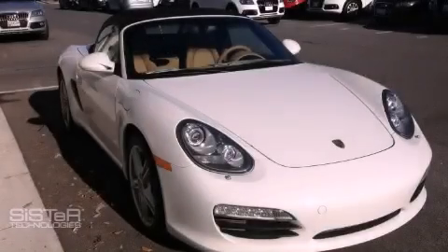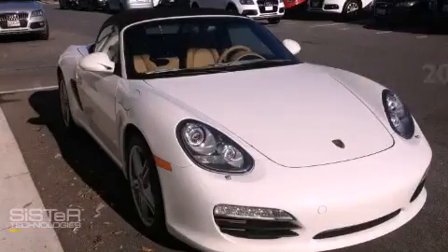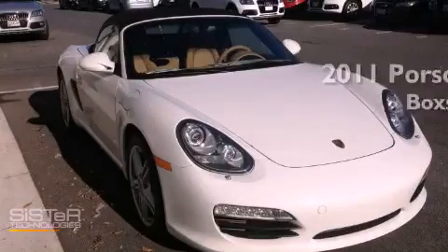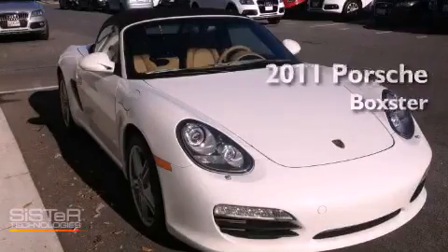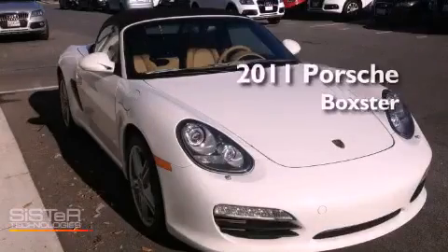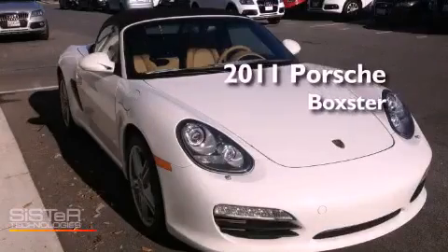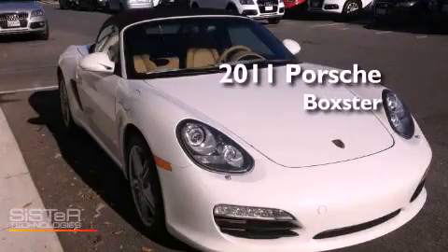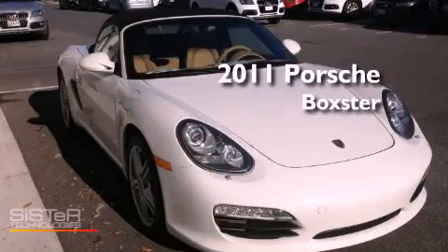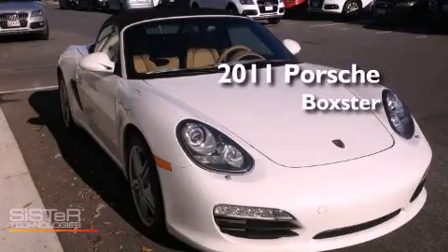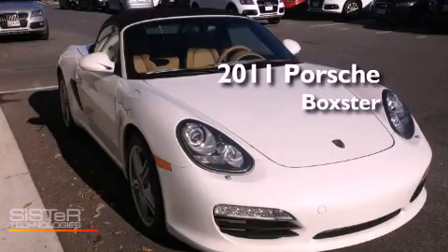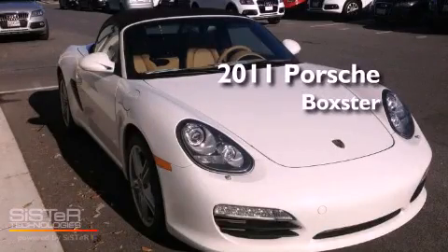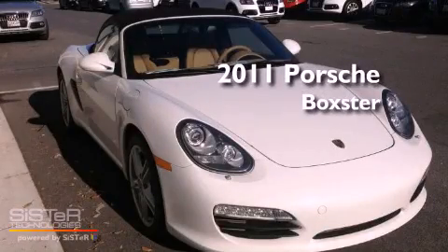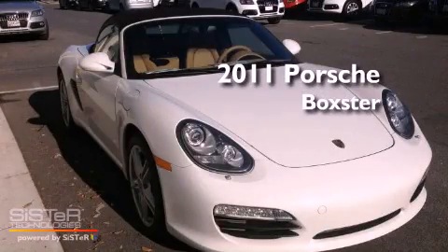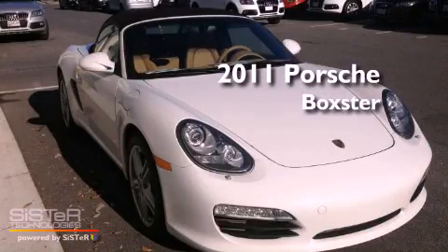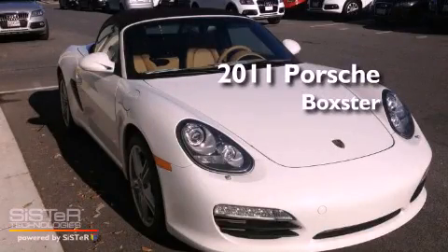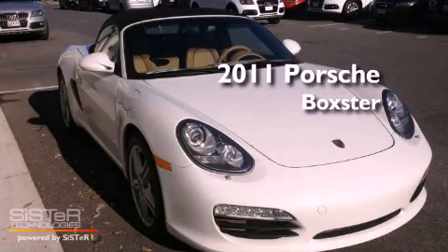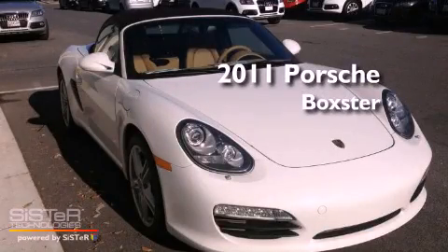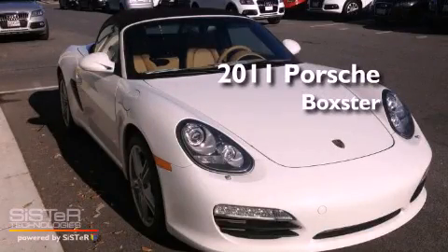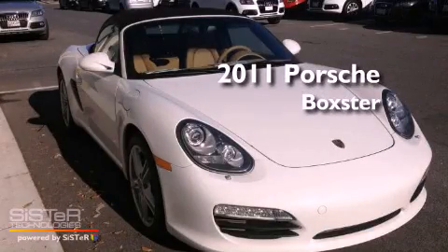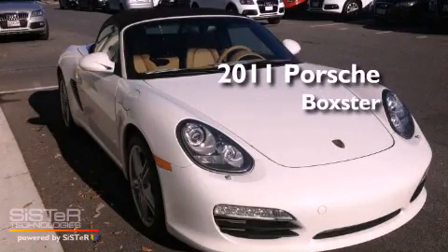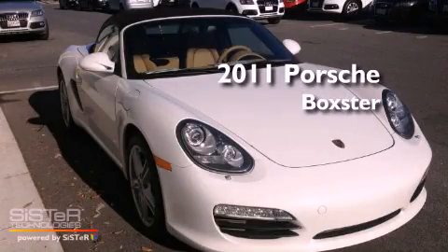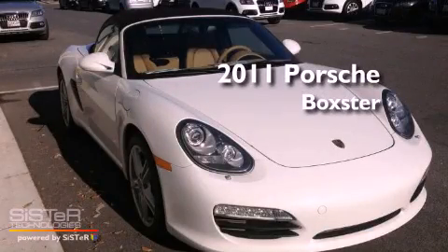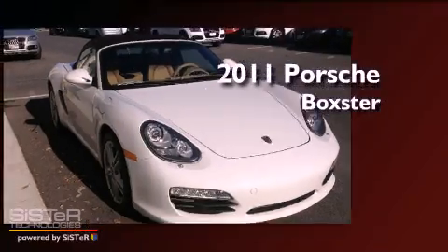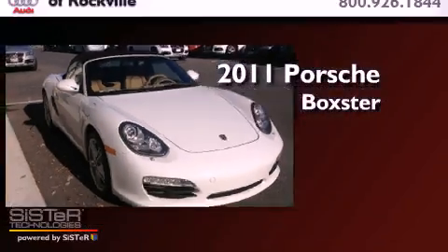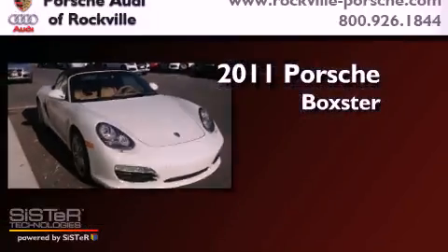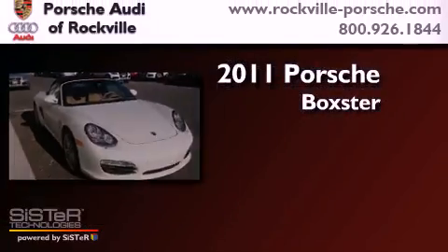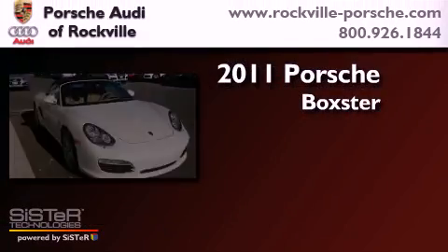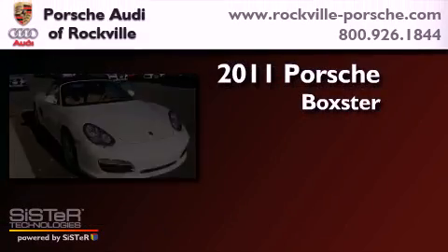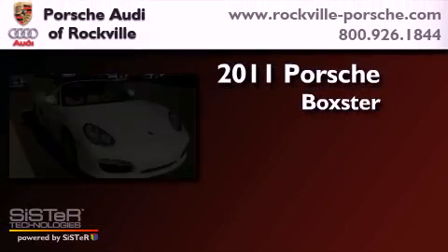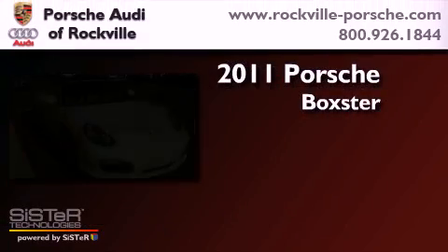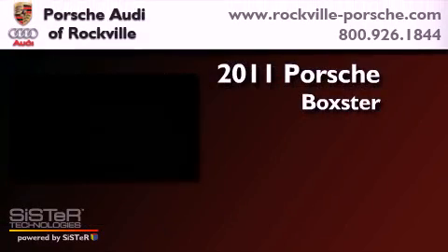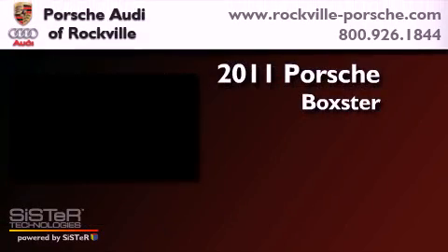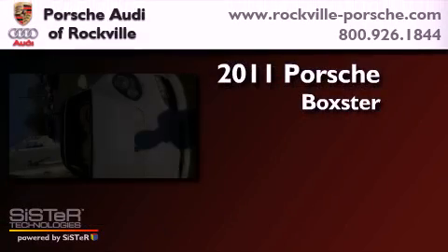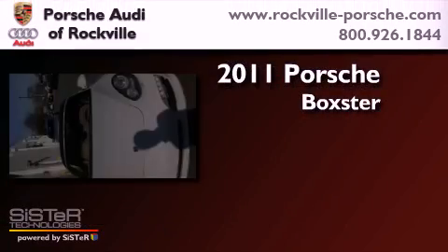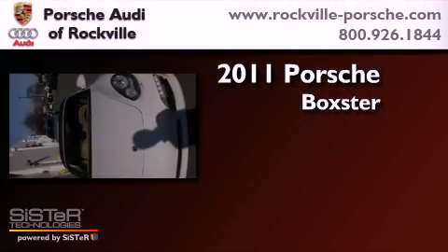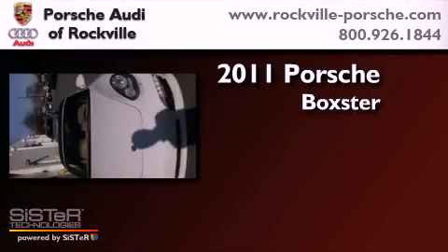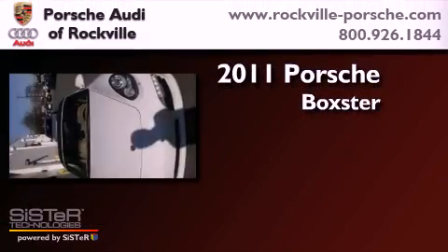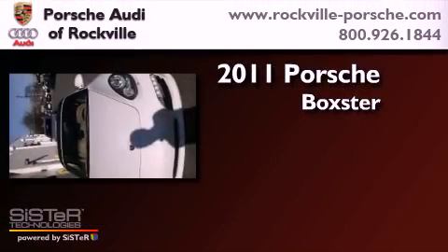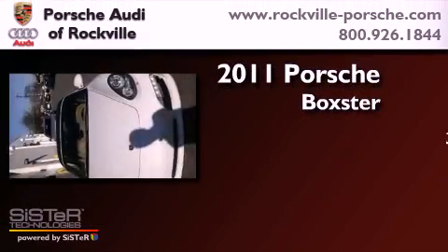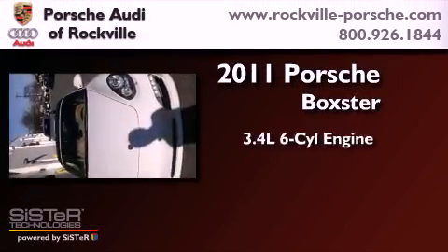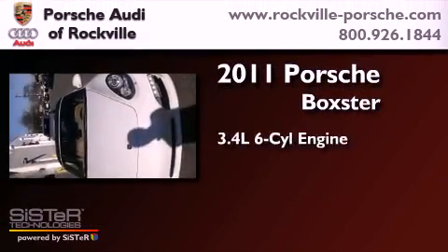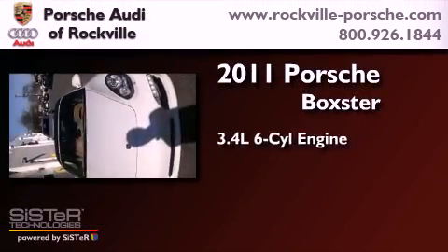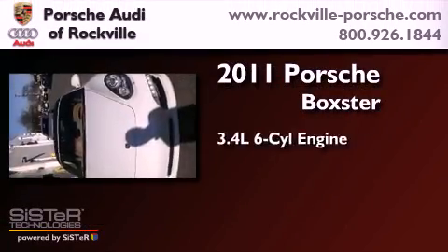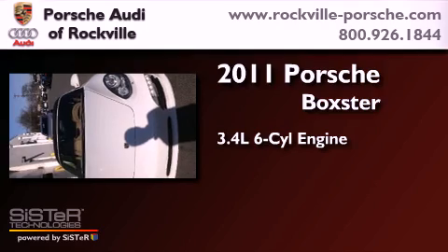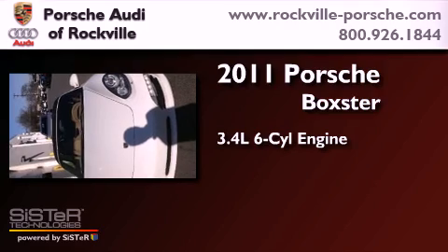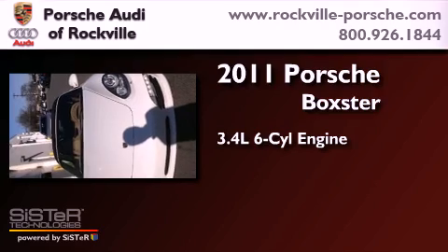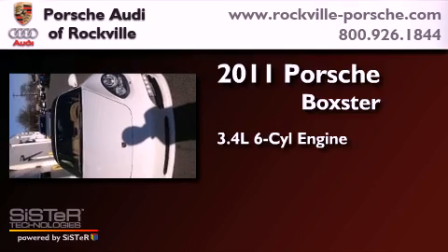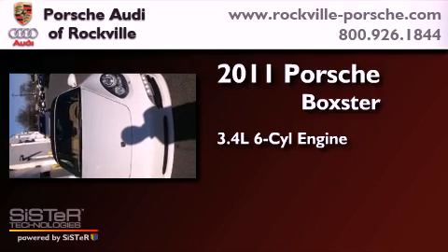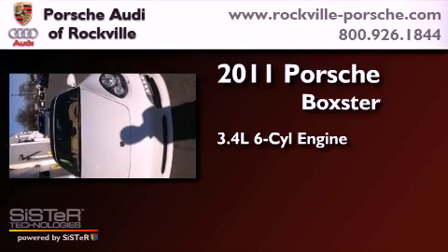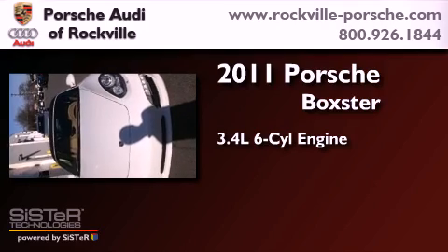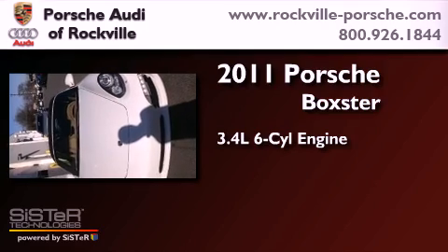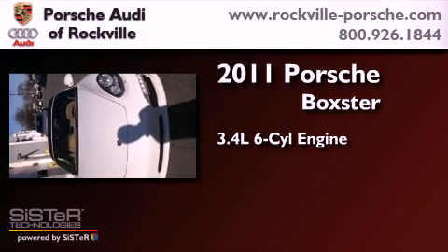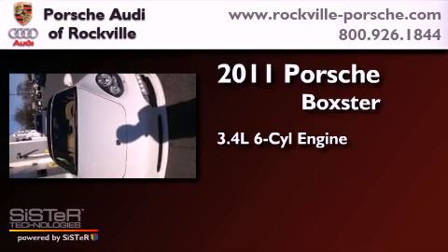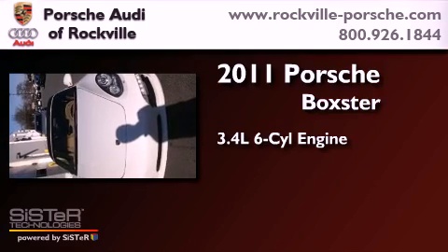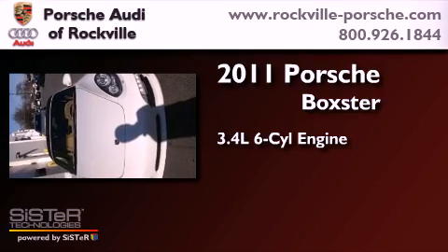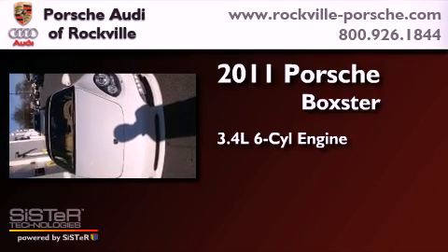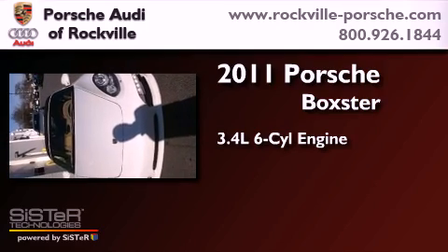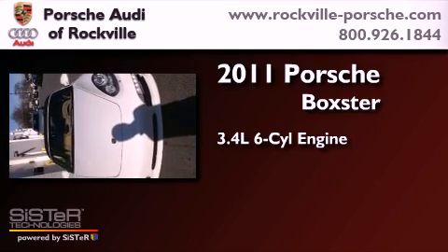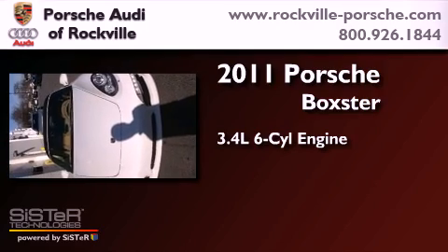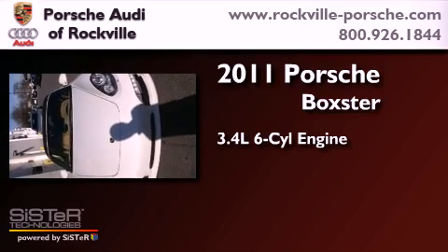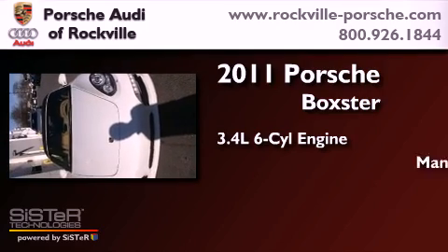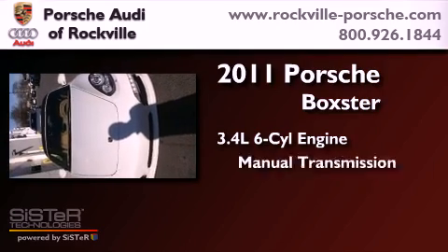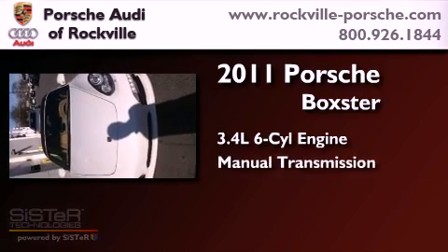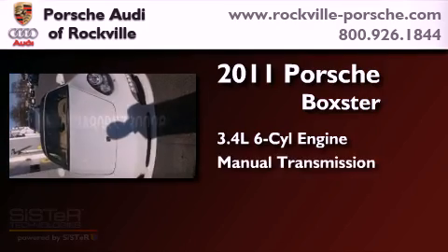This is a 2011 Porsche Boxster. There's a 3.4-liter, six-cylinder engine, and a manual transmission.